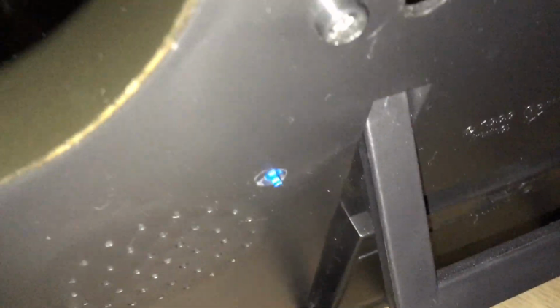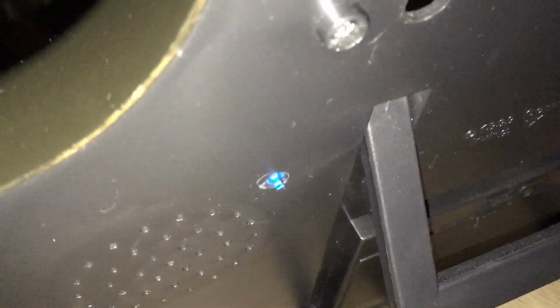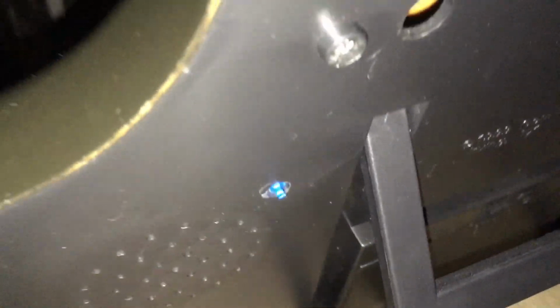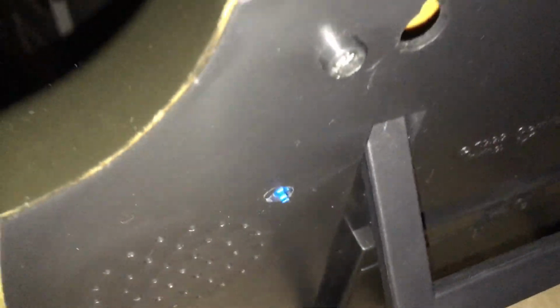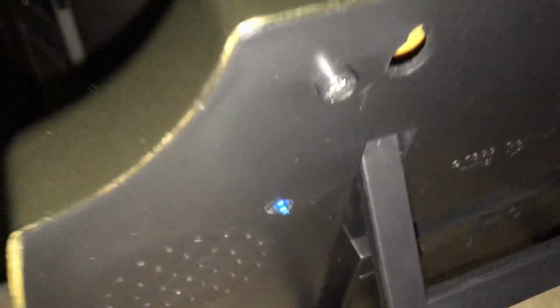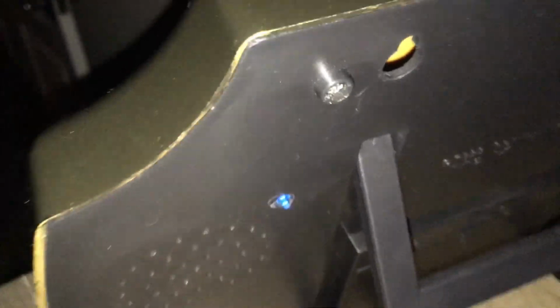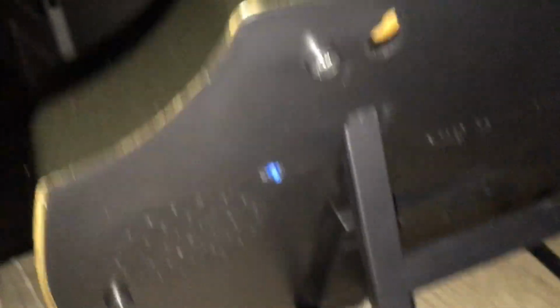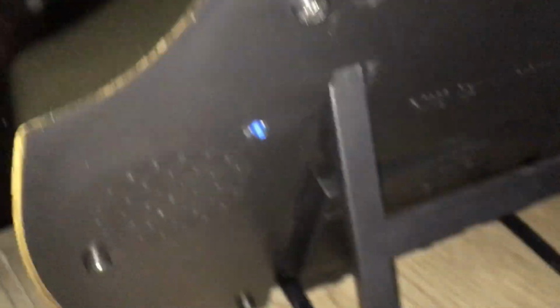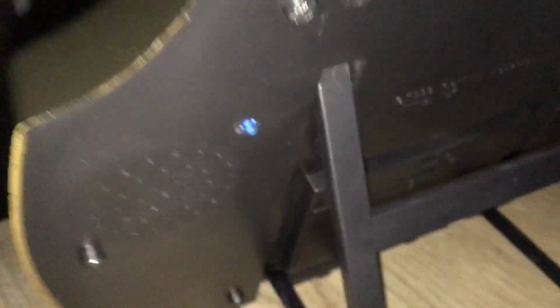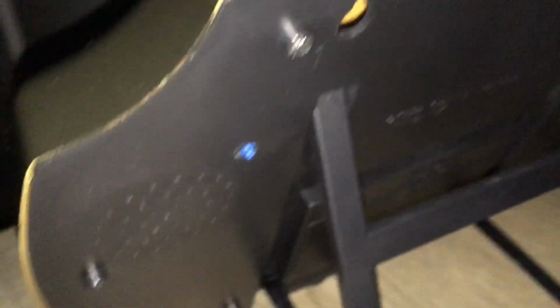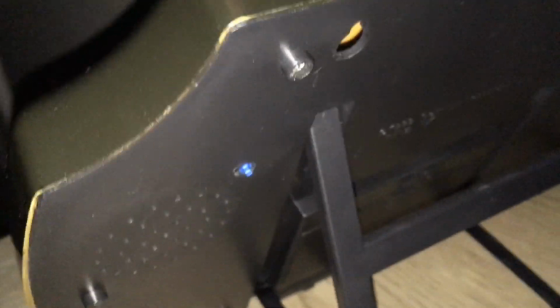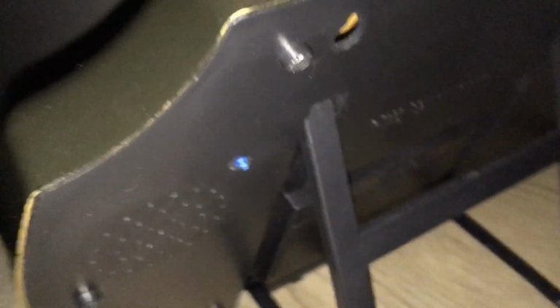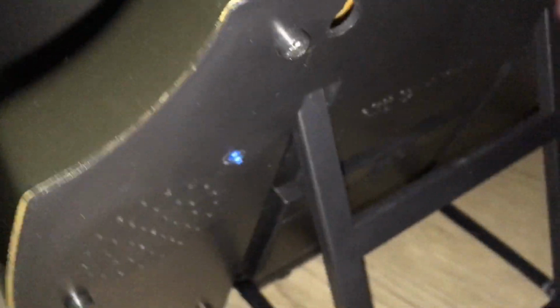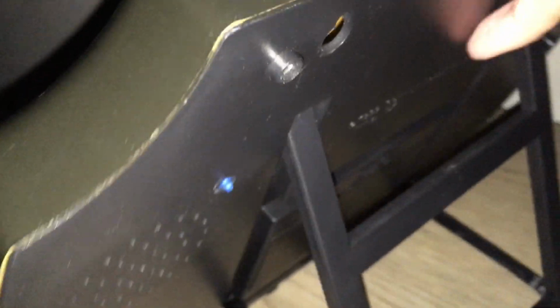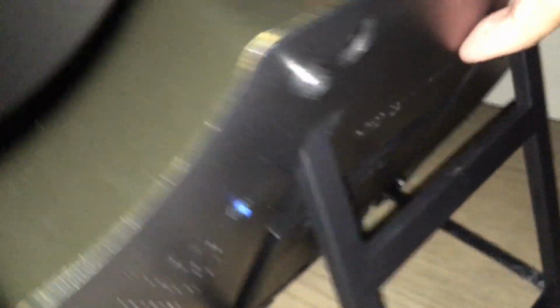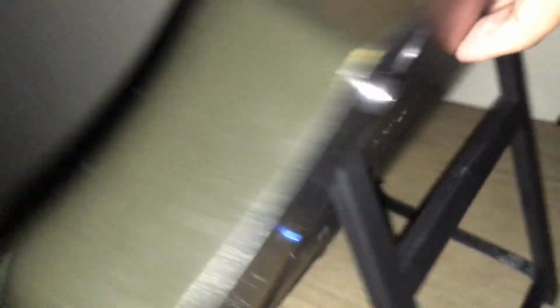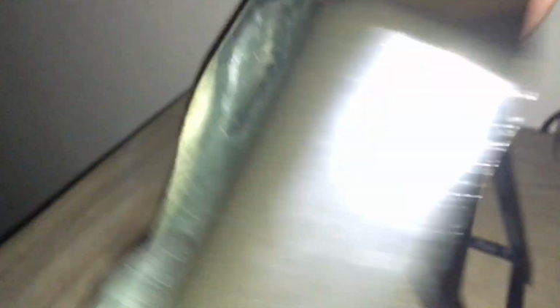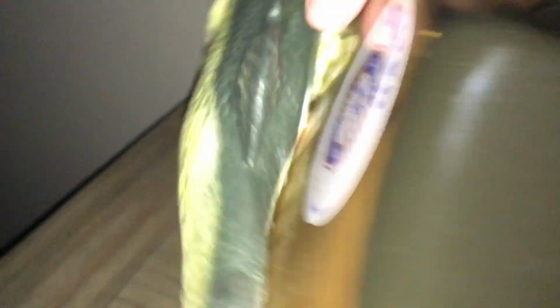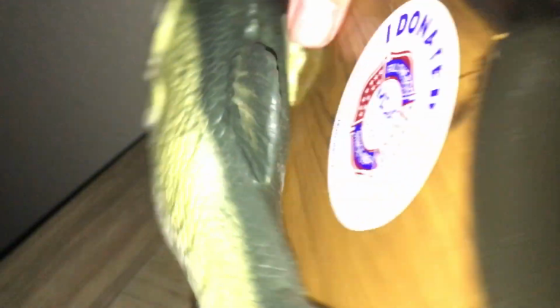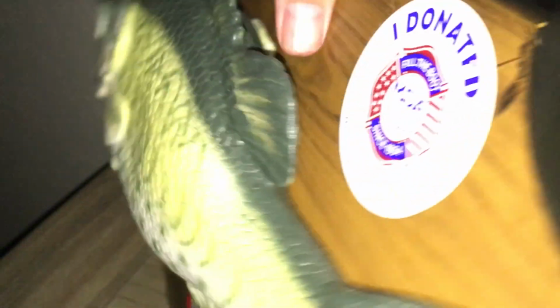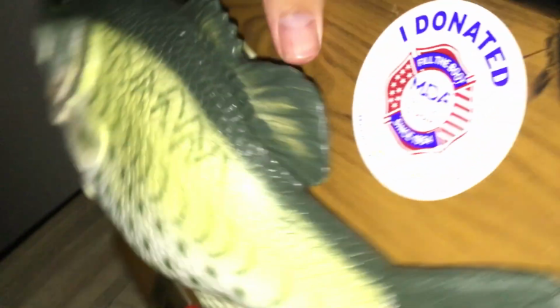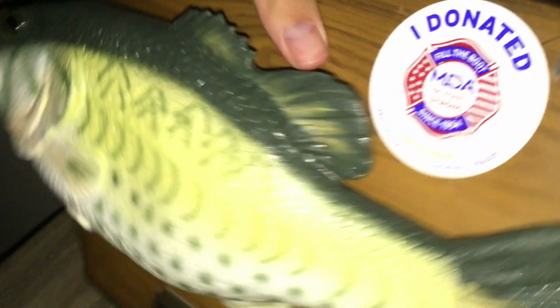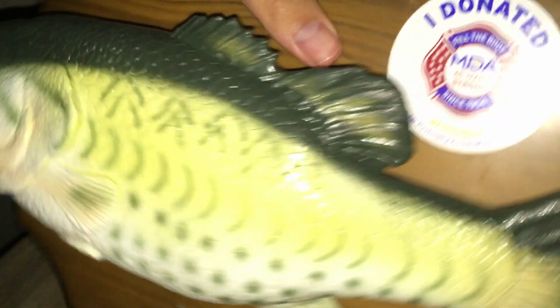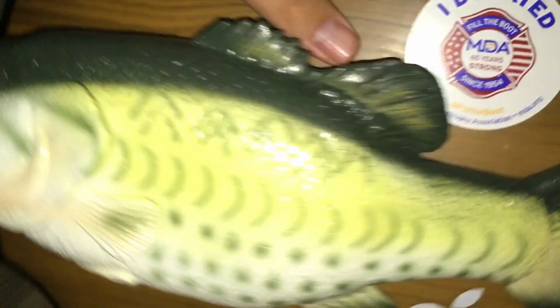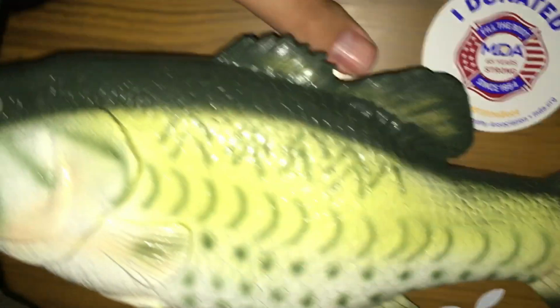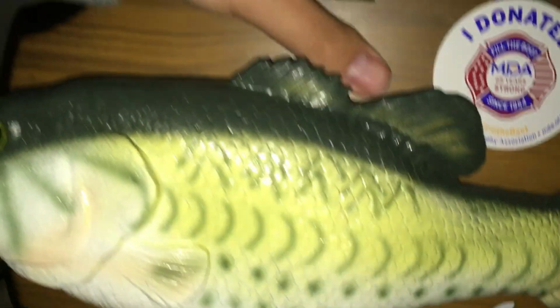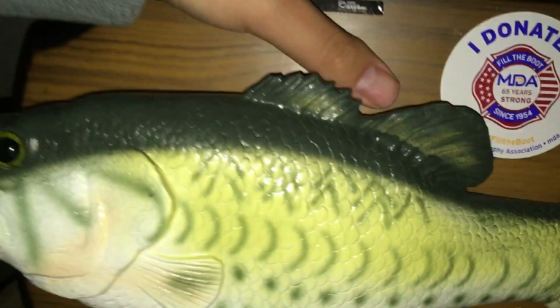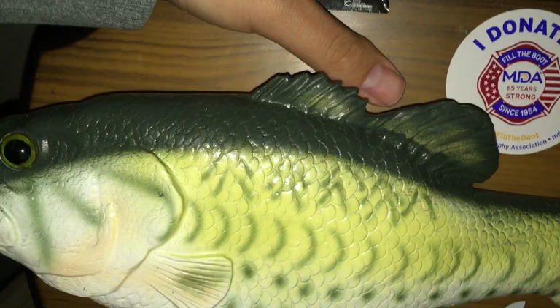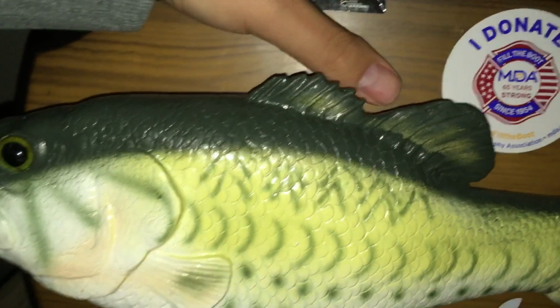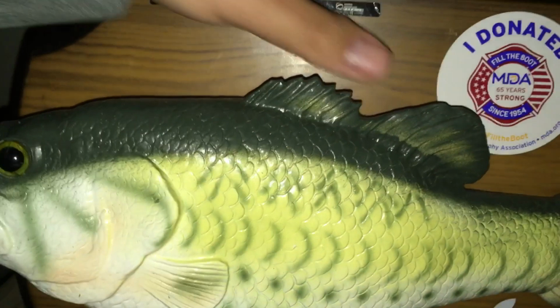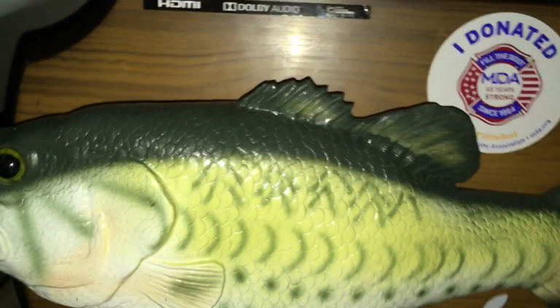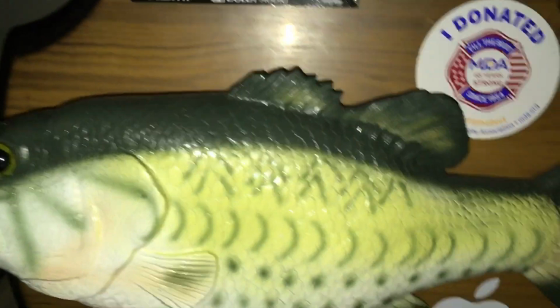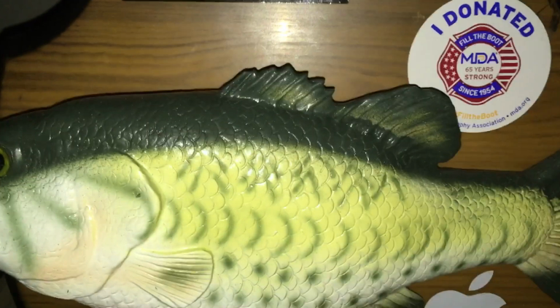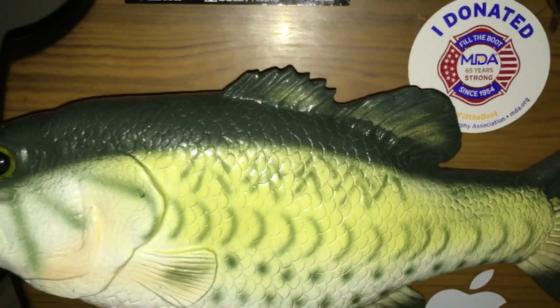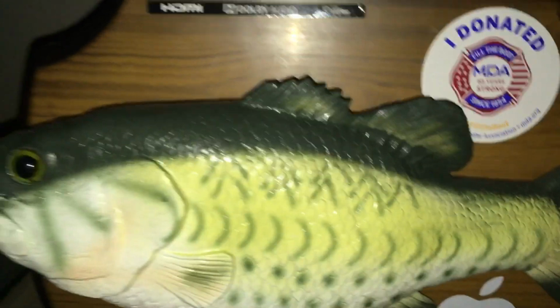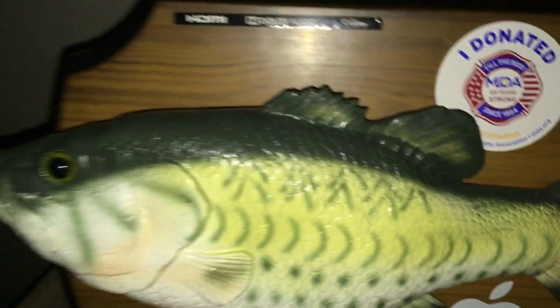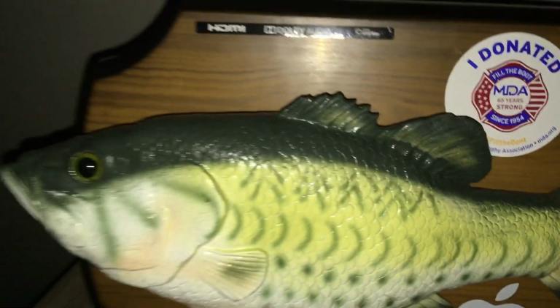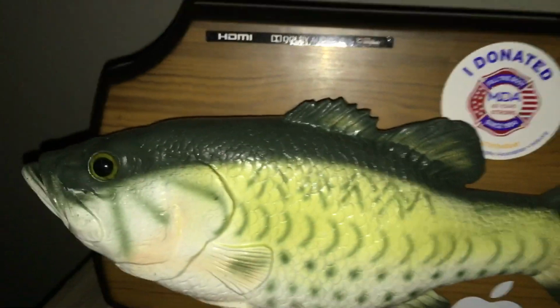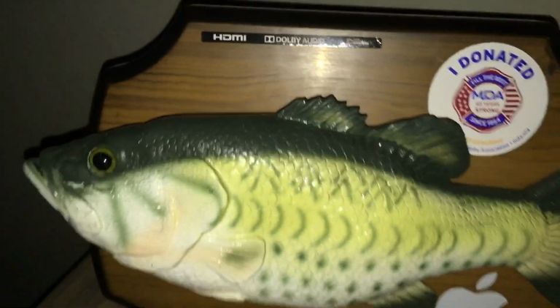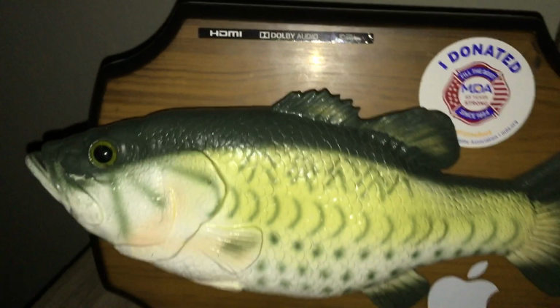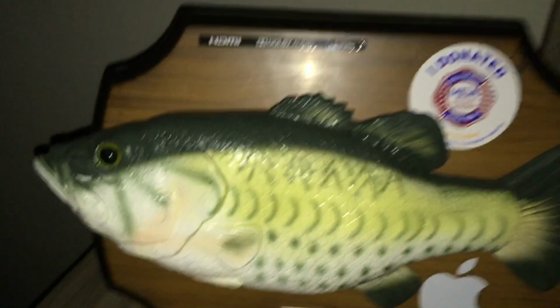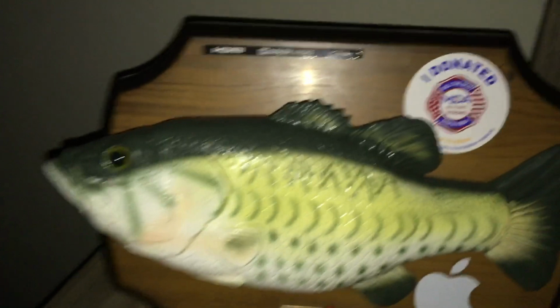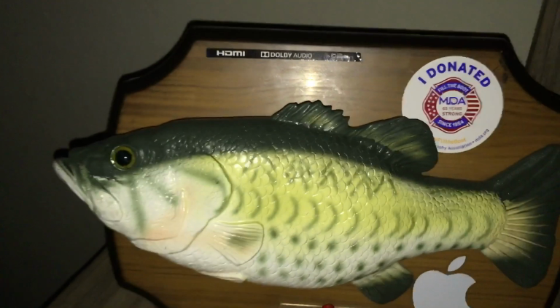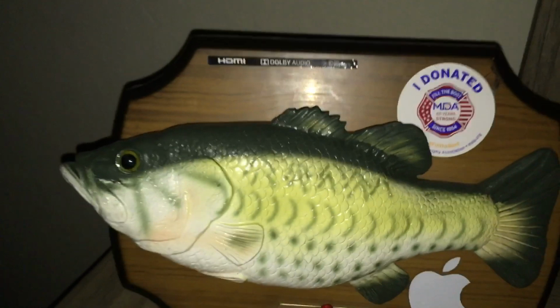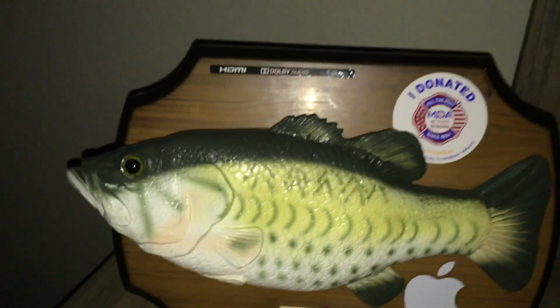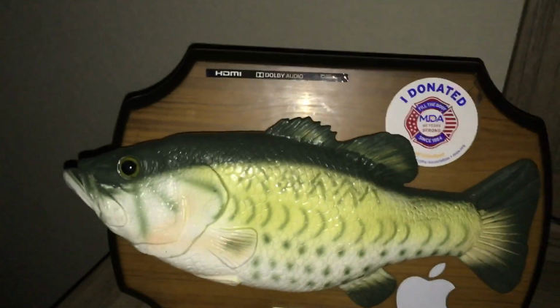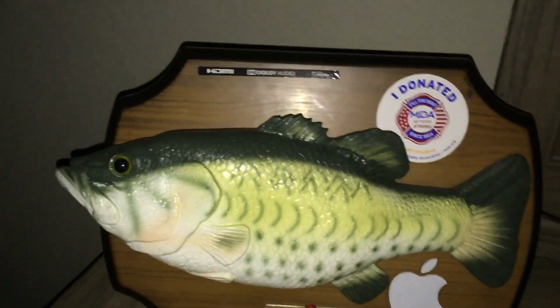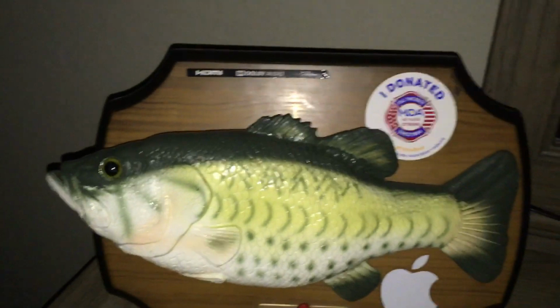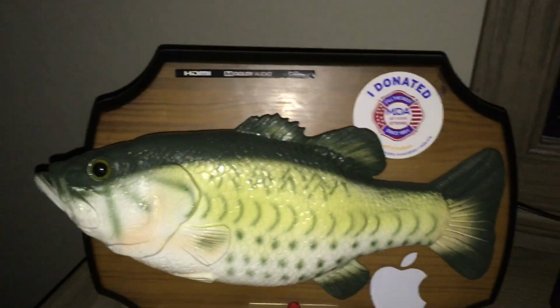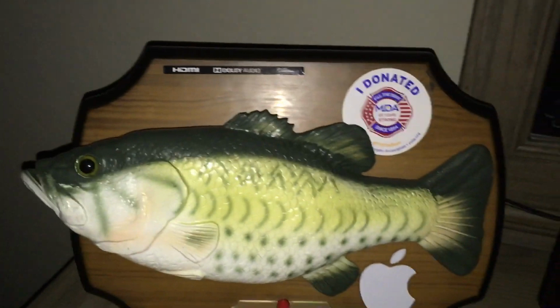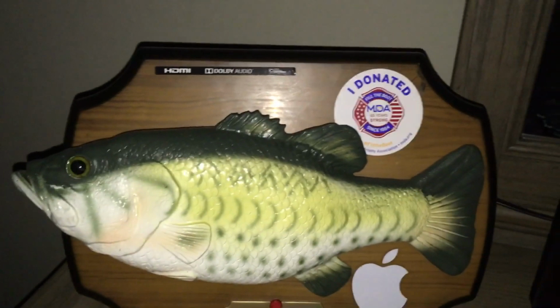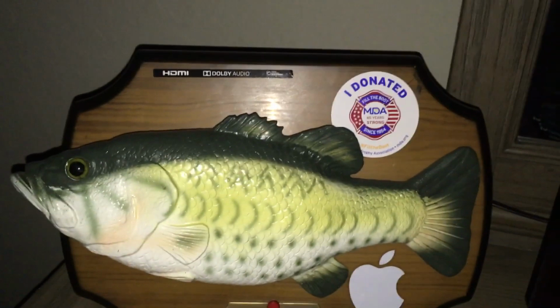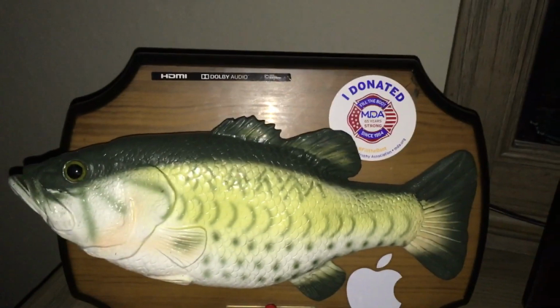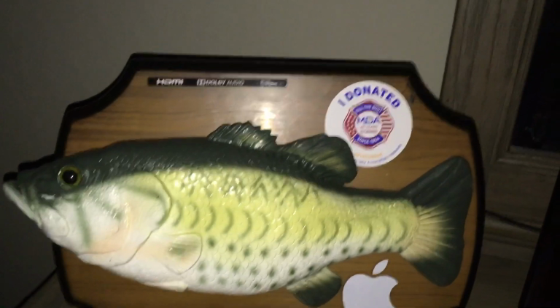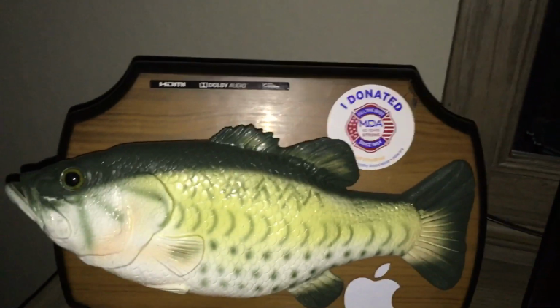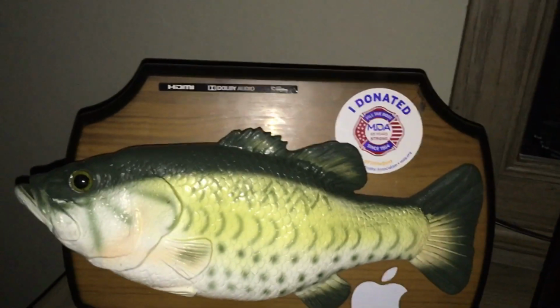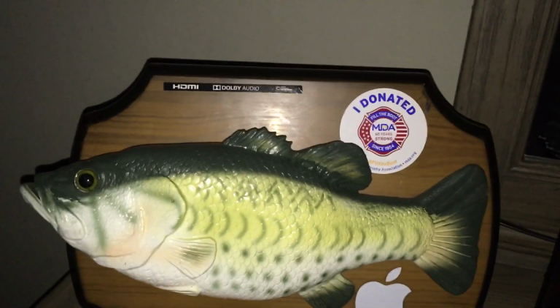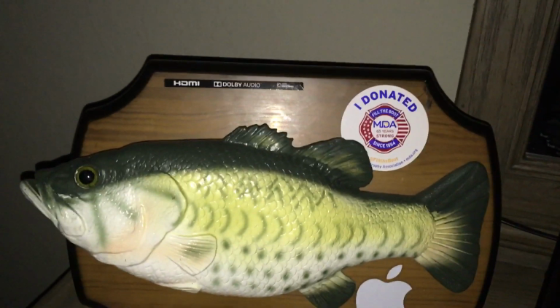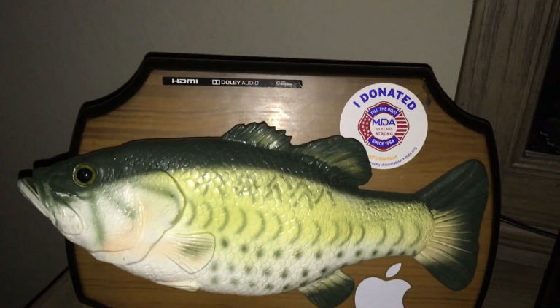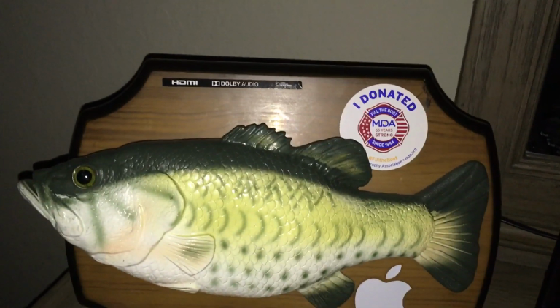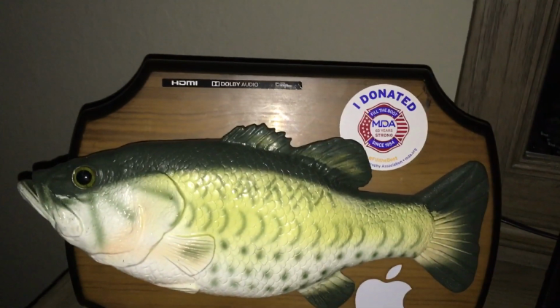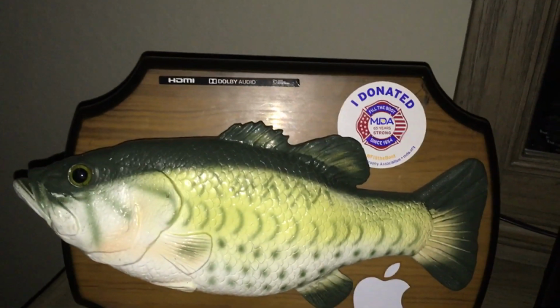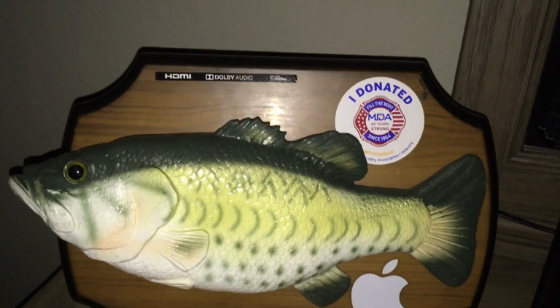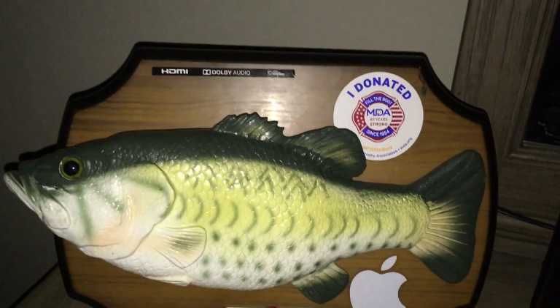So there you guys have it. What do you guys think of this mod? Do you think I should keep it this way? Answer down in the comments. Alright, see you guys later.